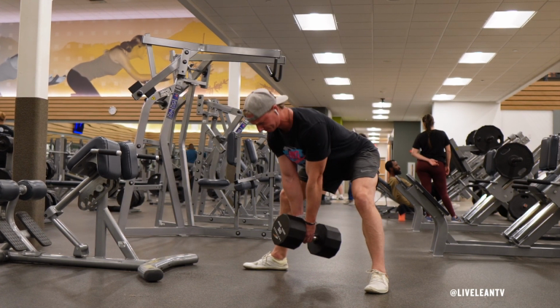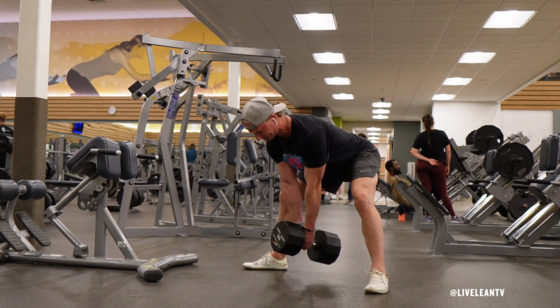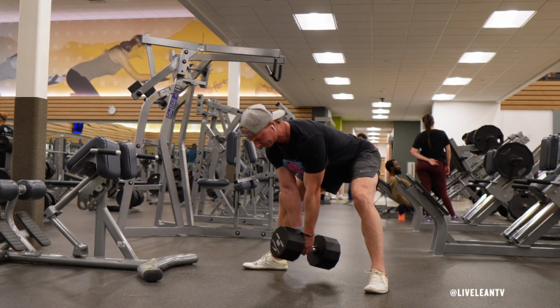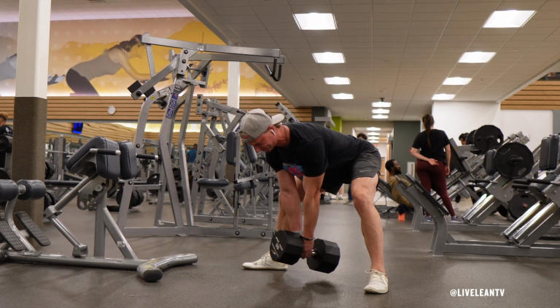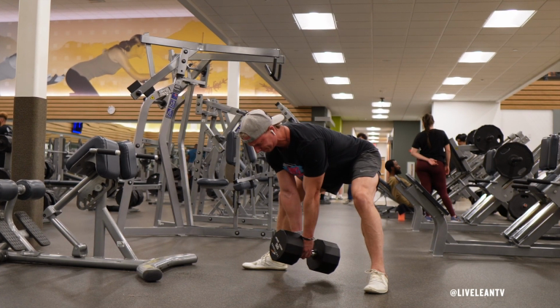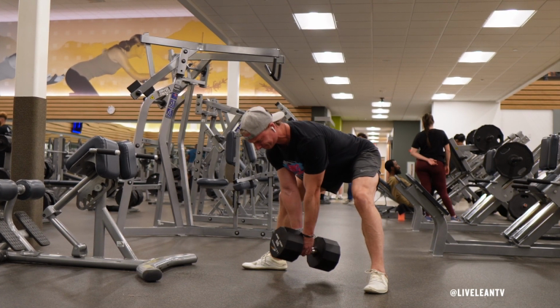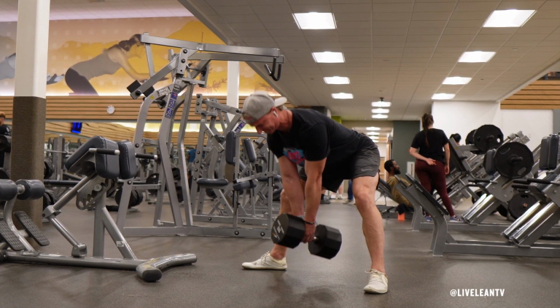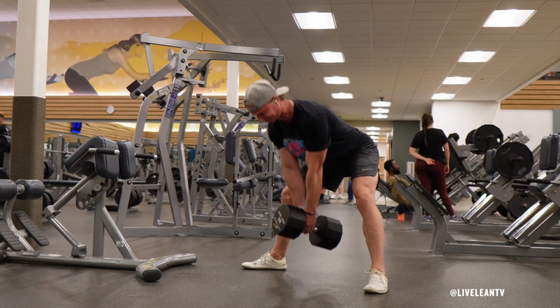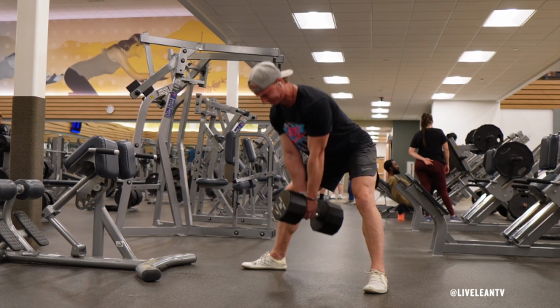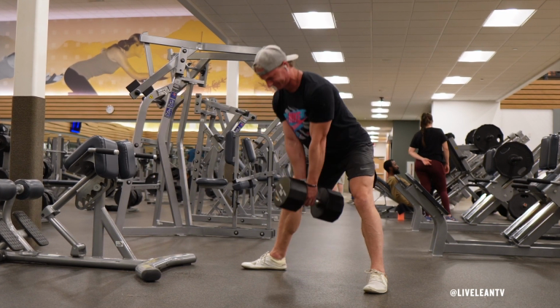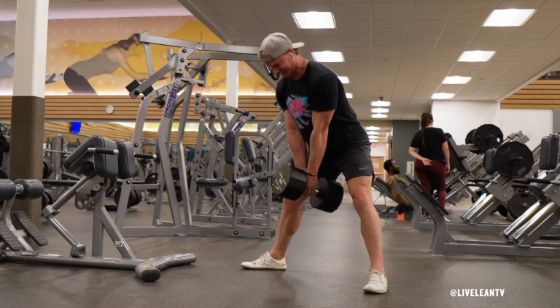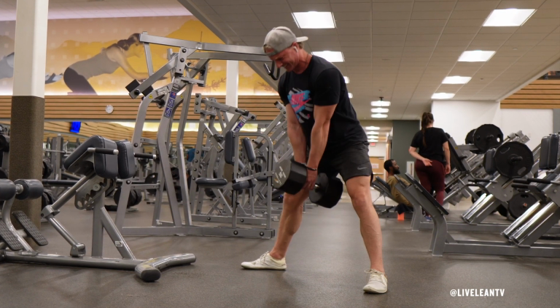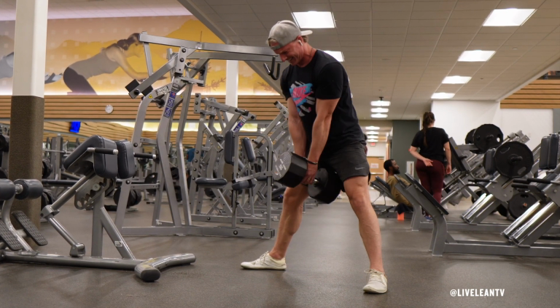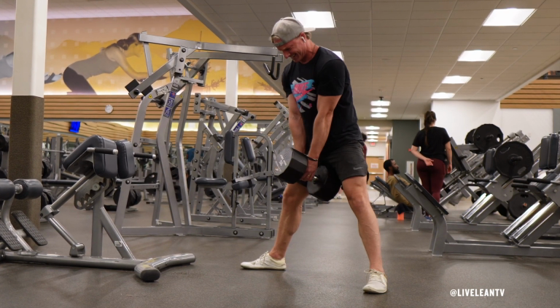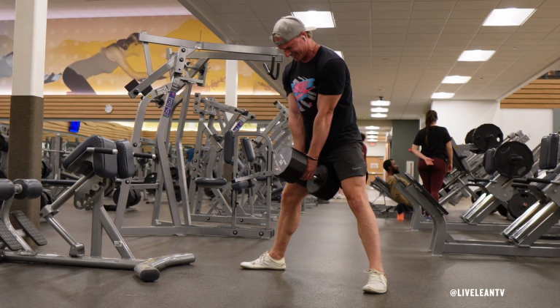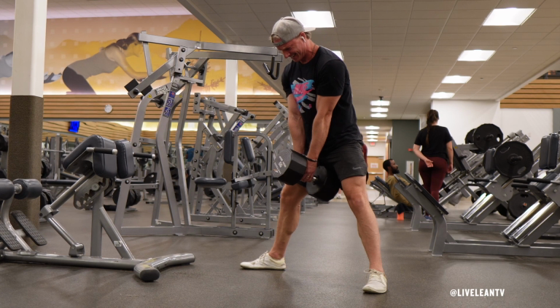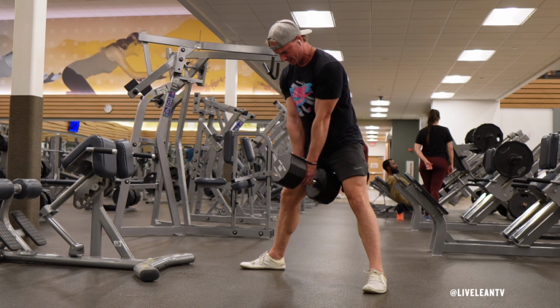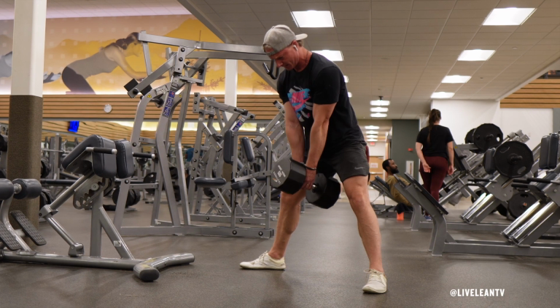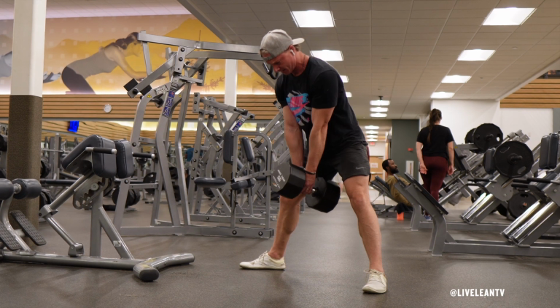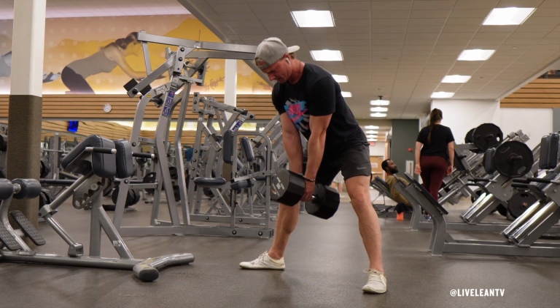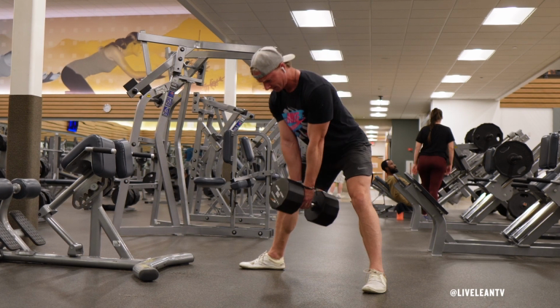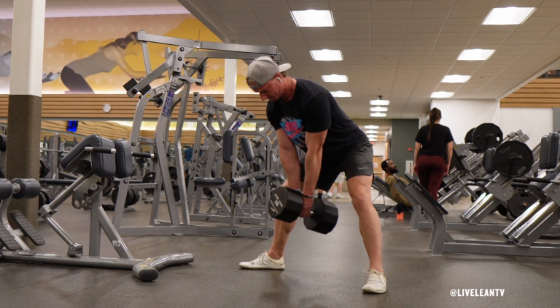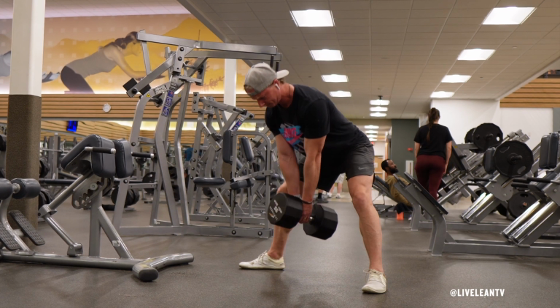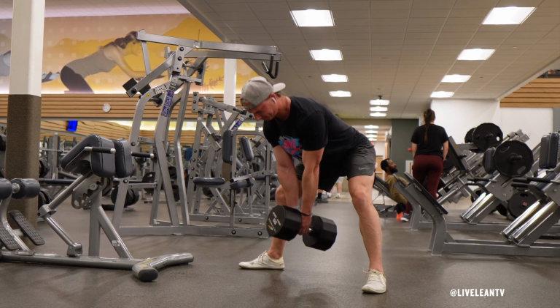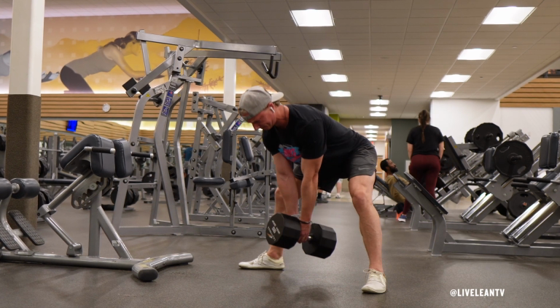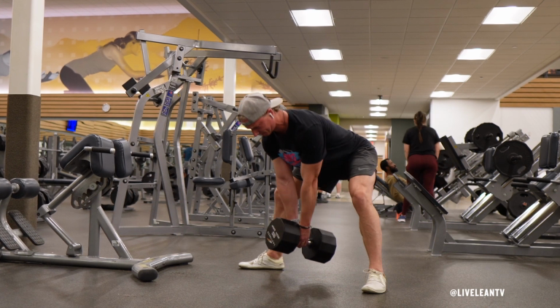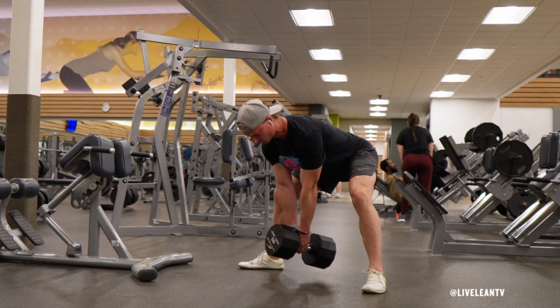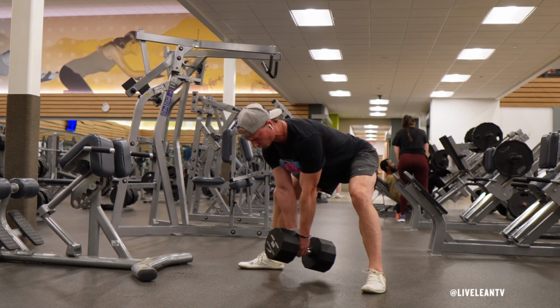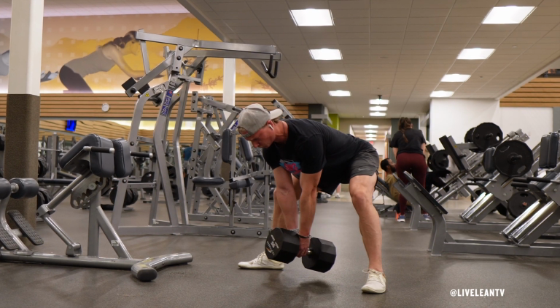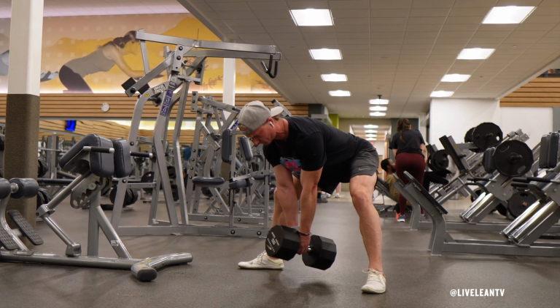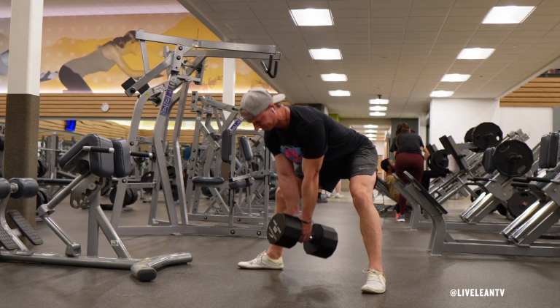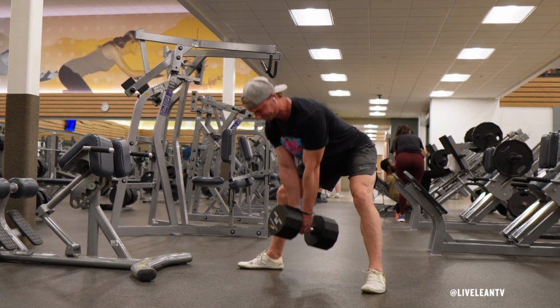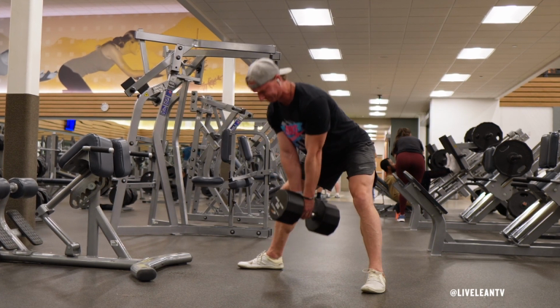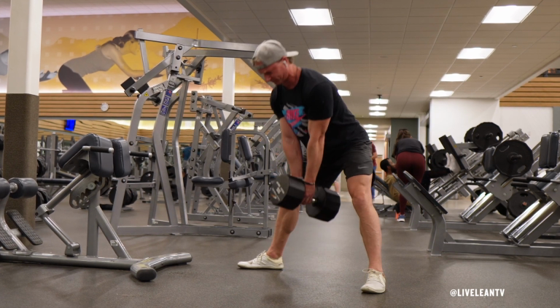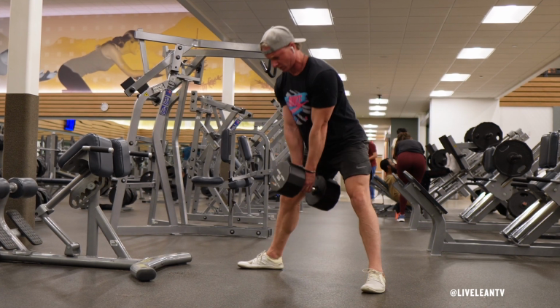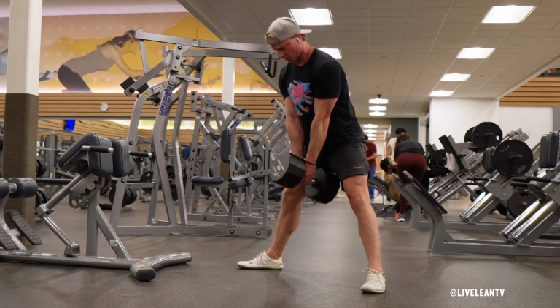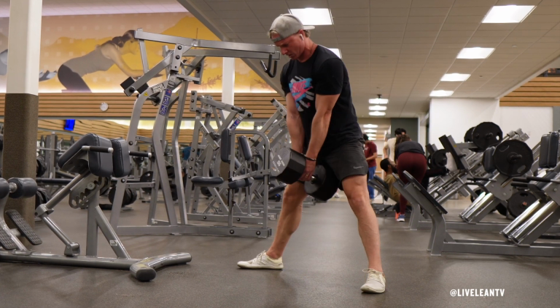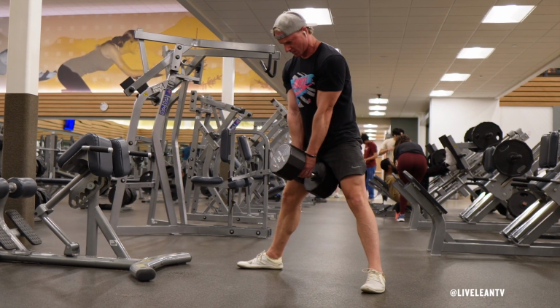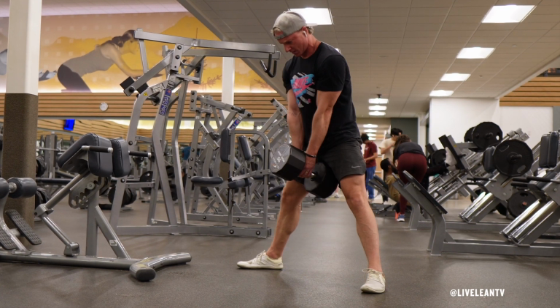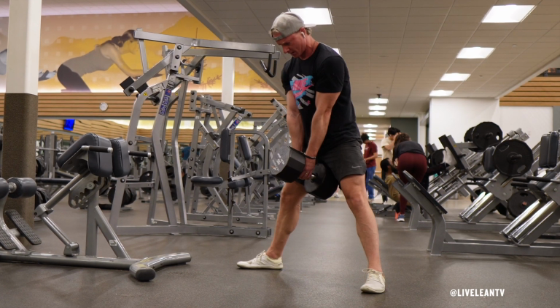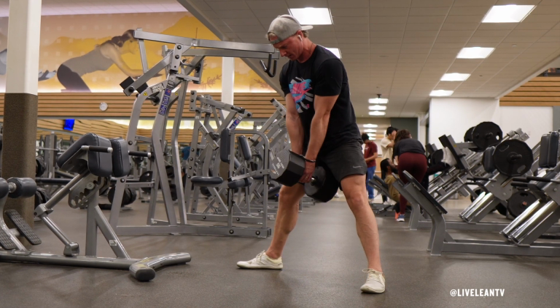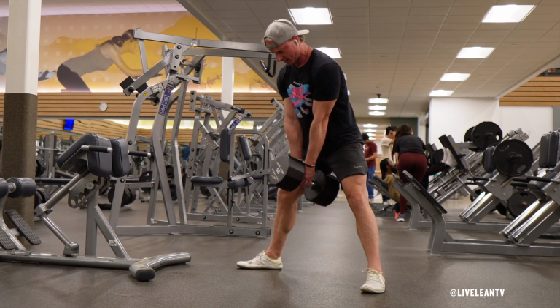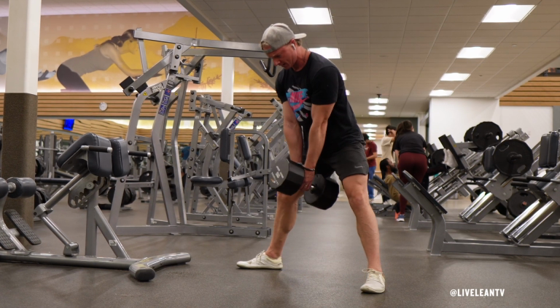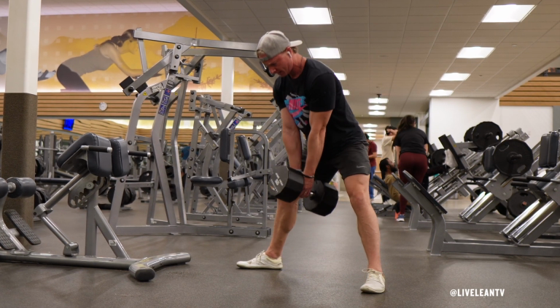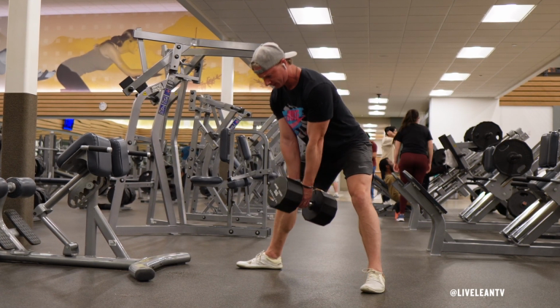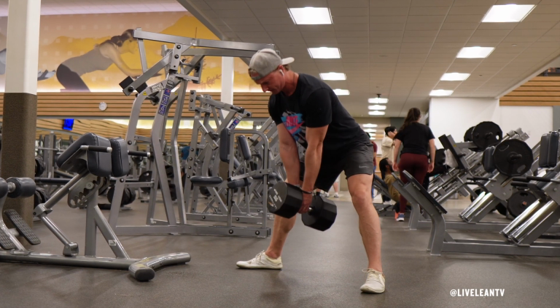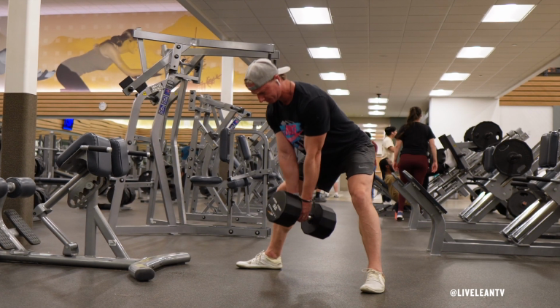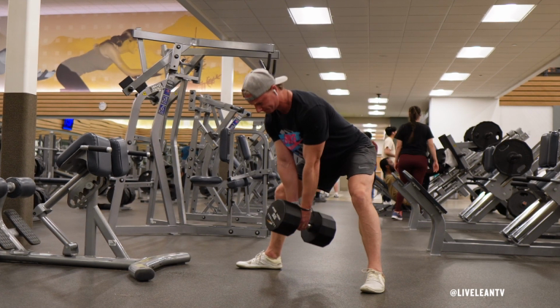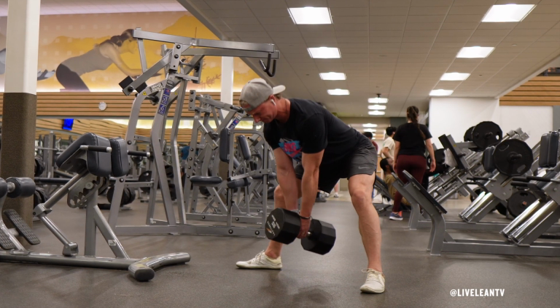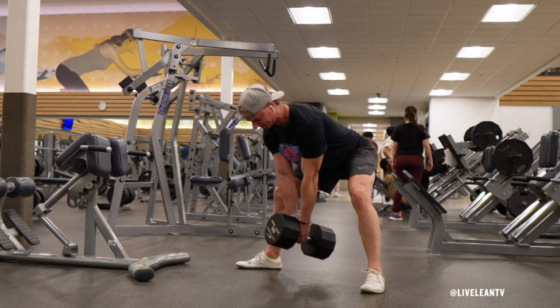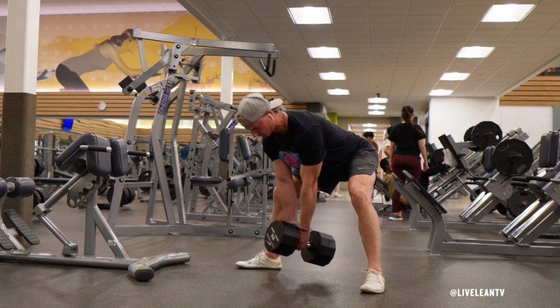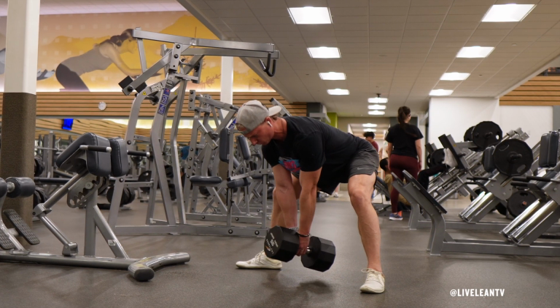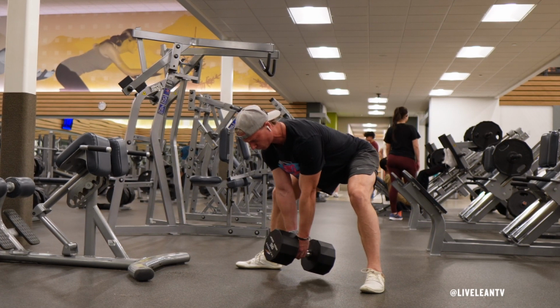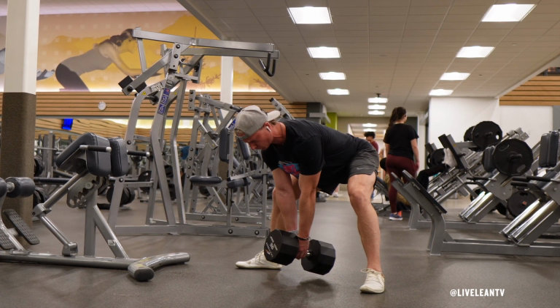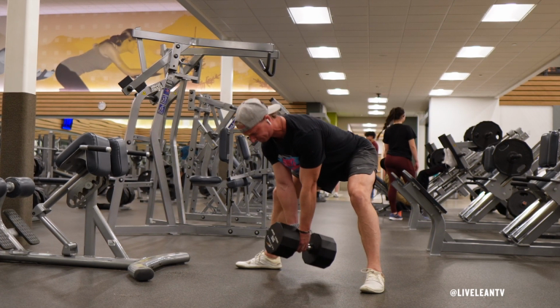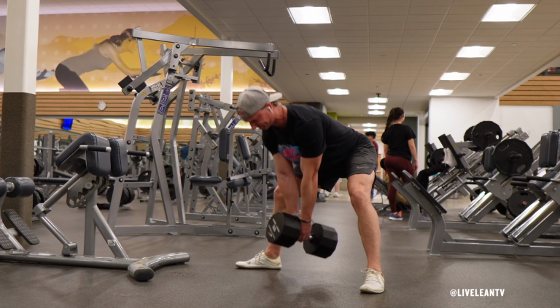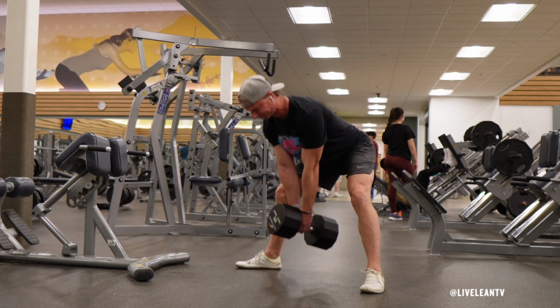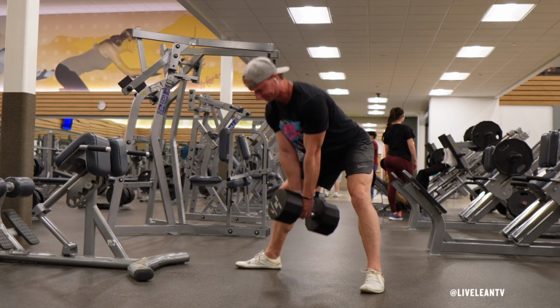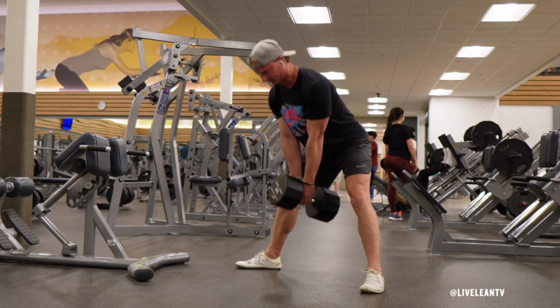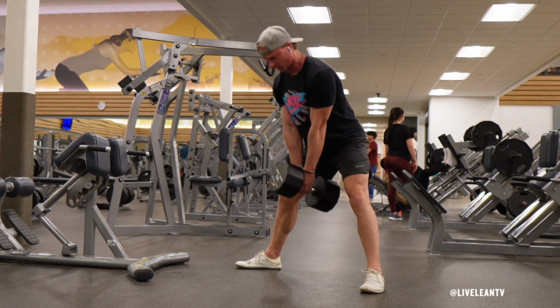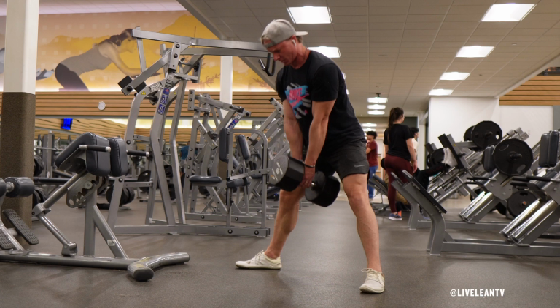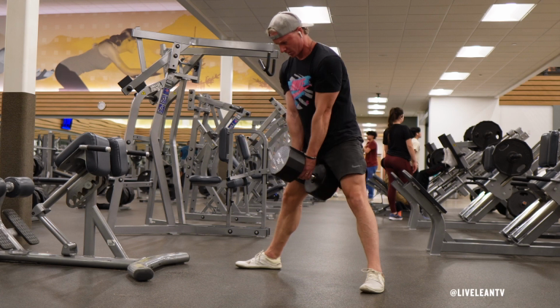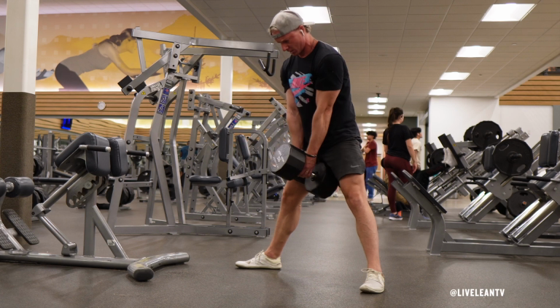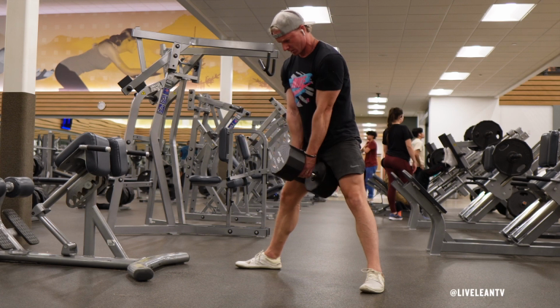Engage your core throughout the movement to ensure your spine remains in a neutral position while avoiding rounding or arching in your back. Repeat for reps.